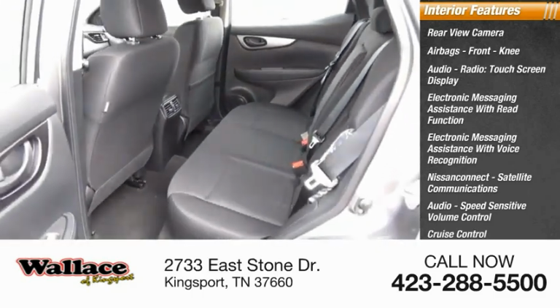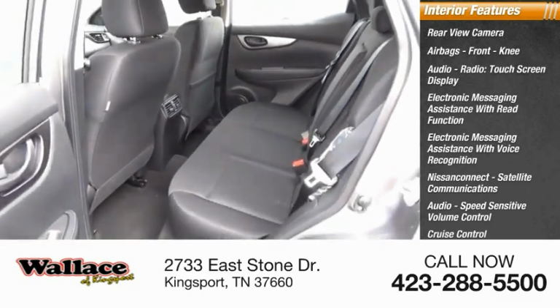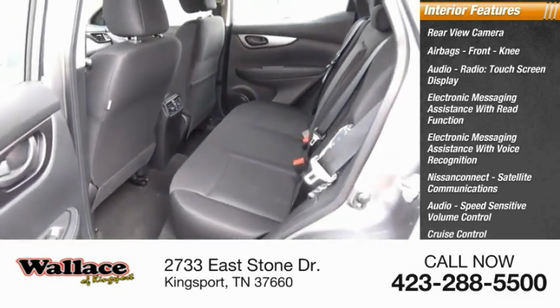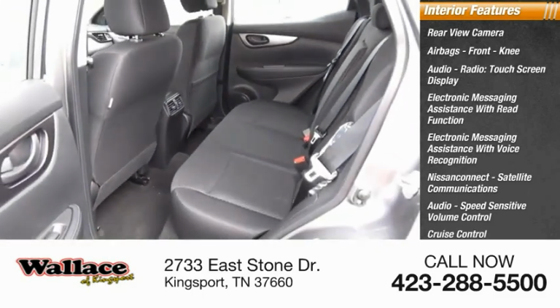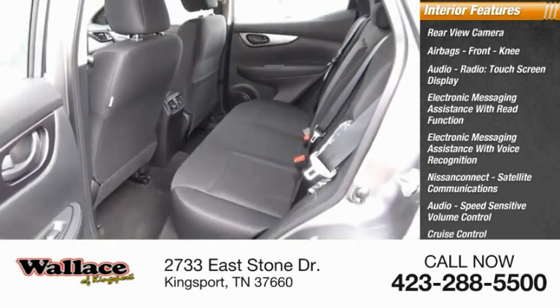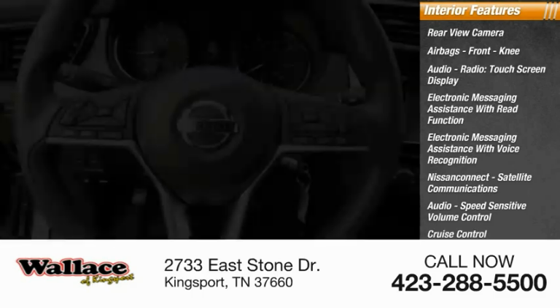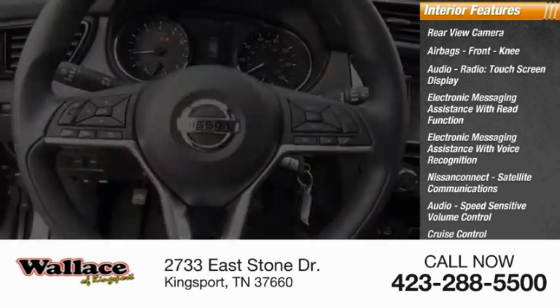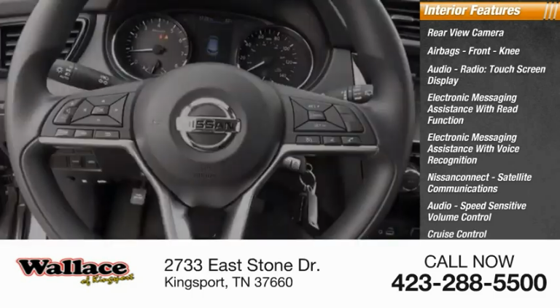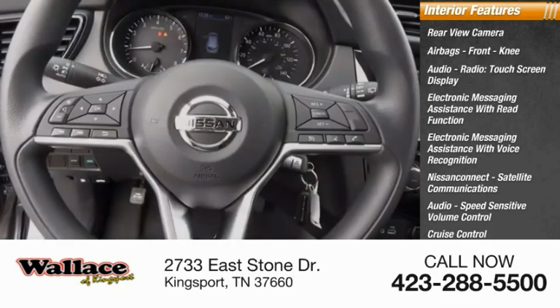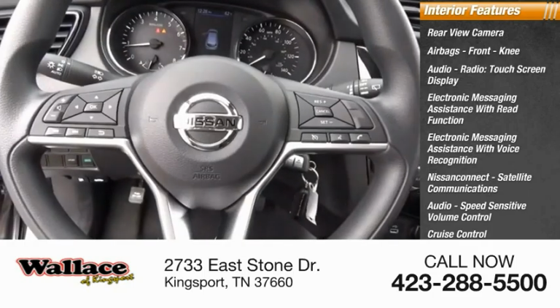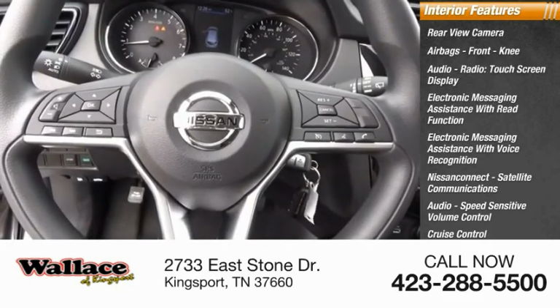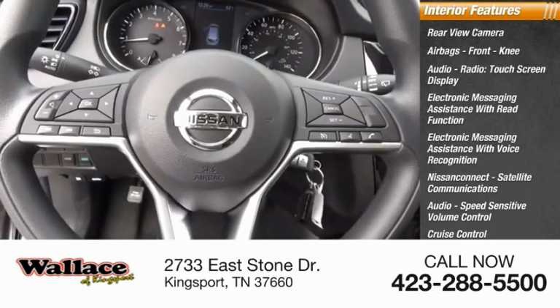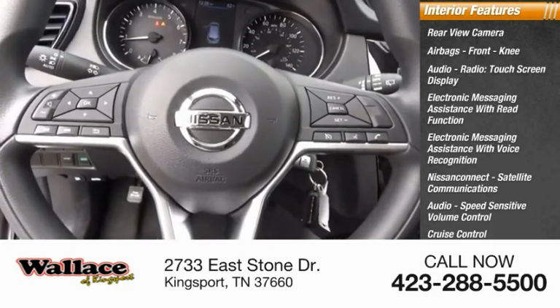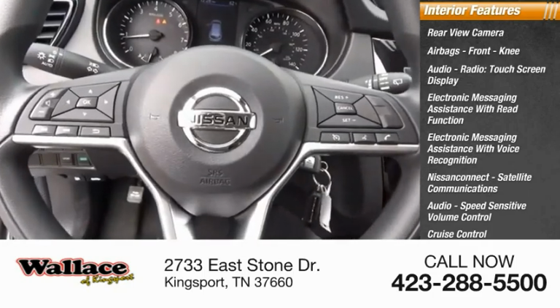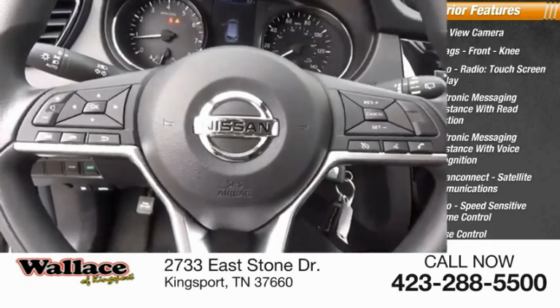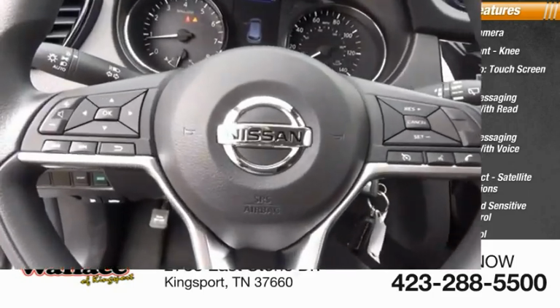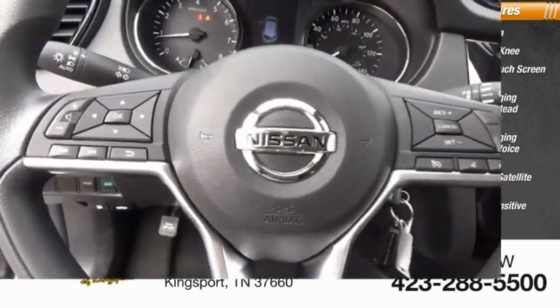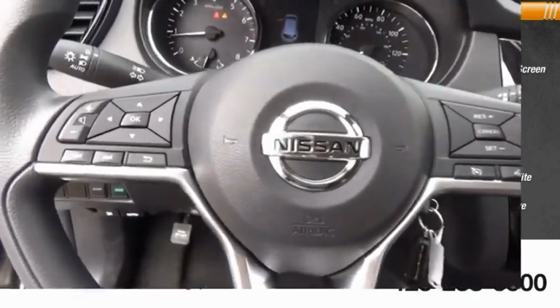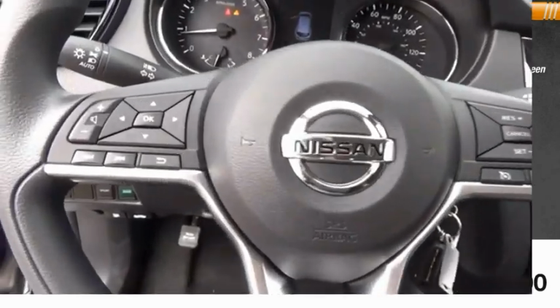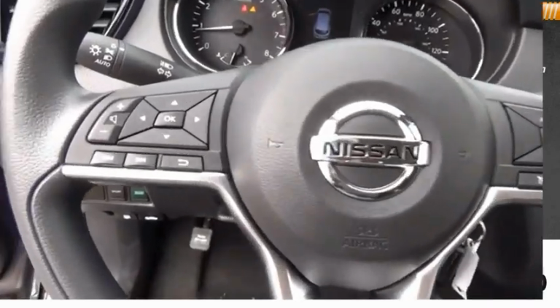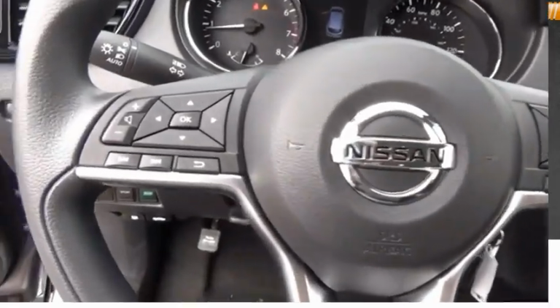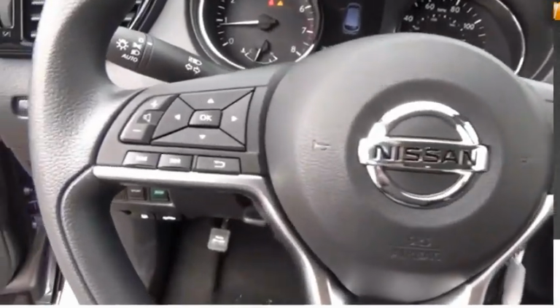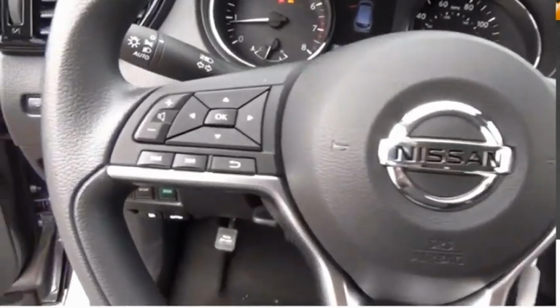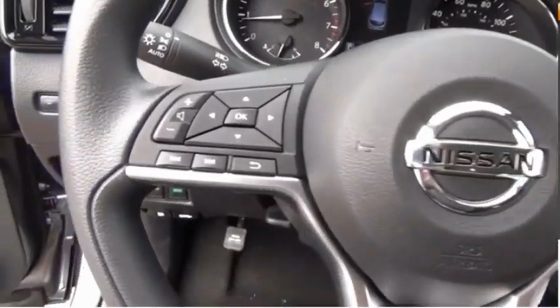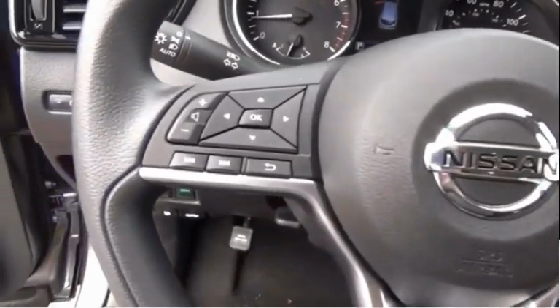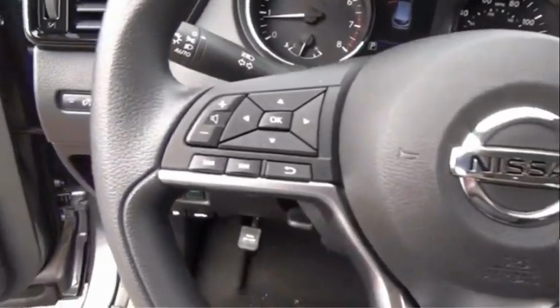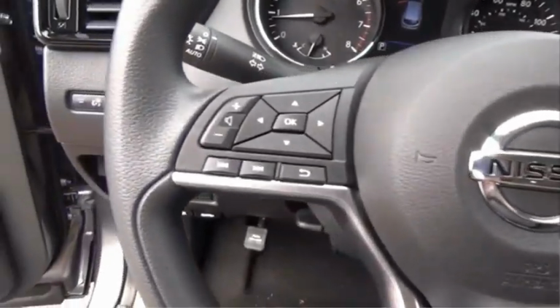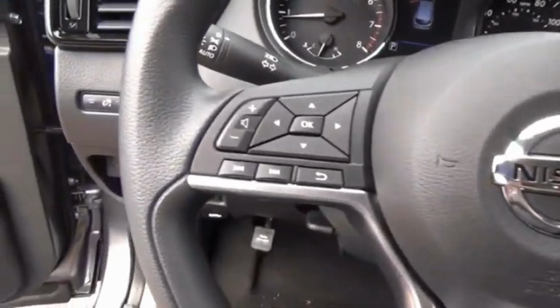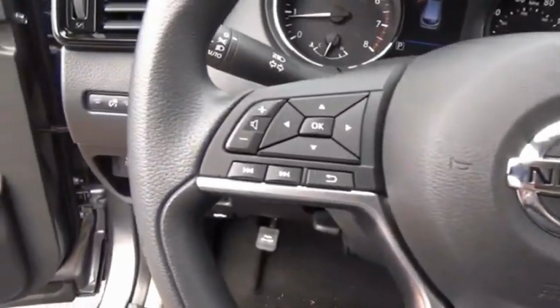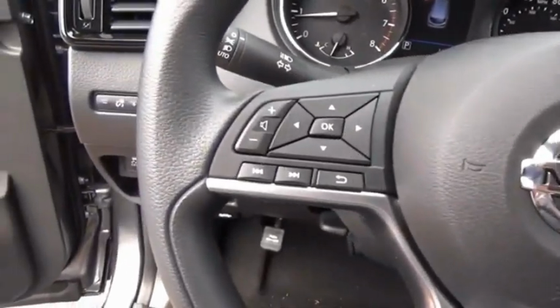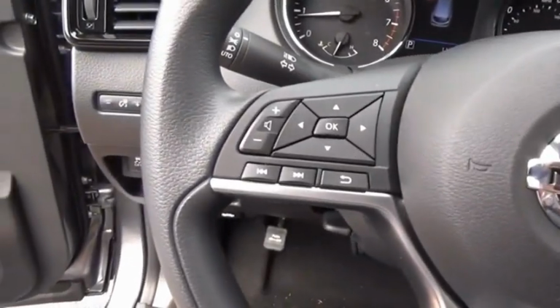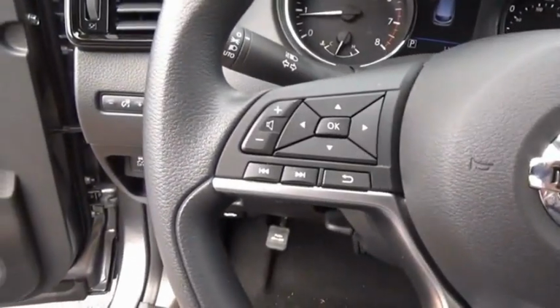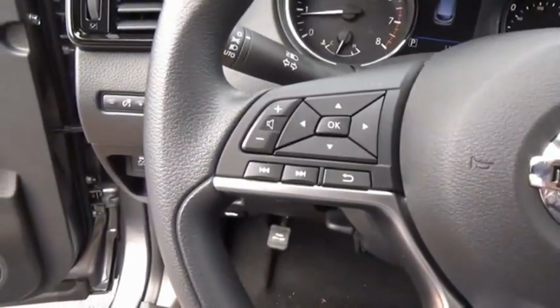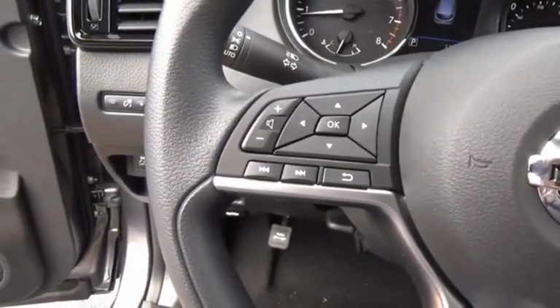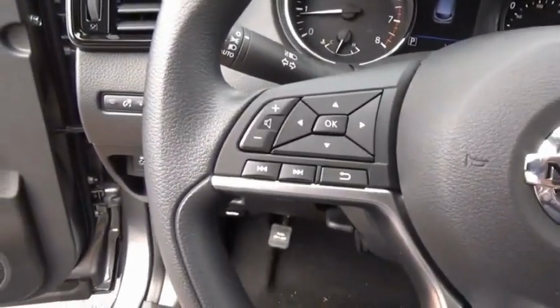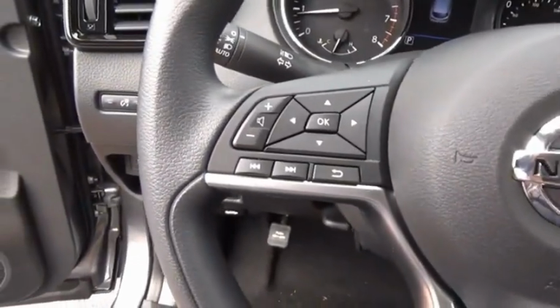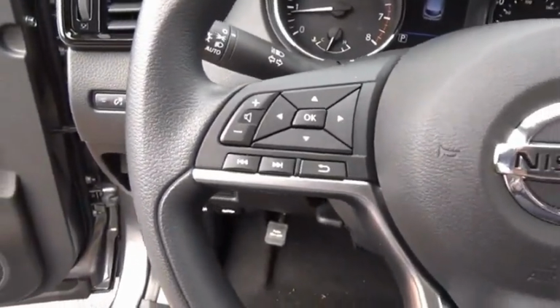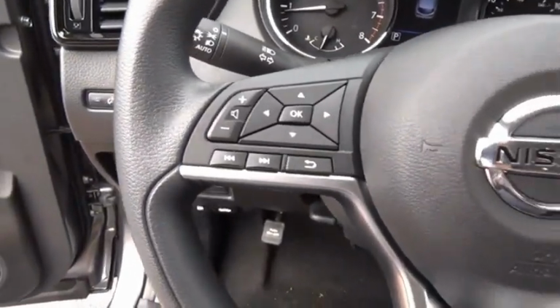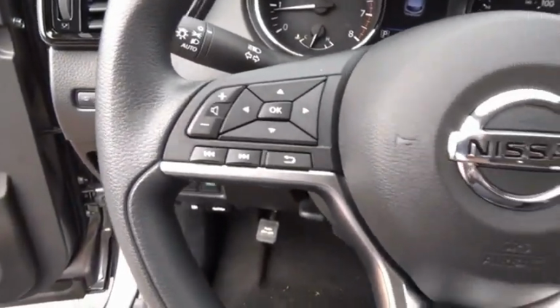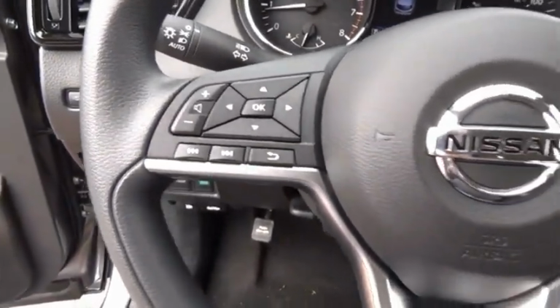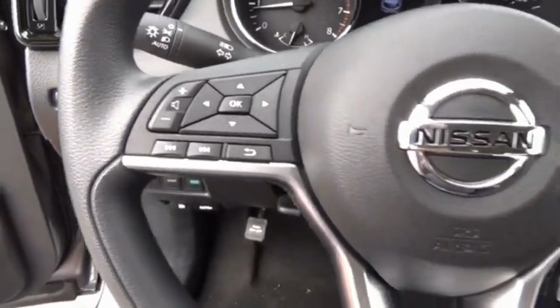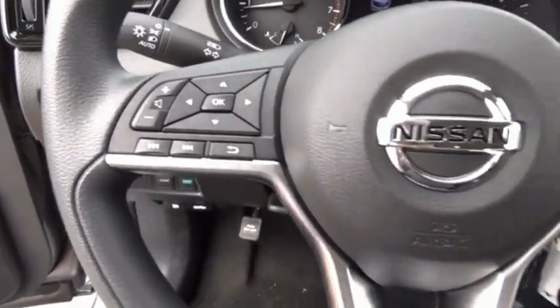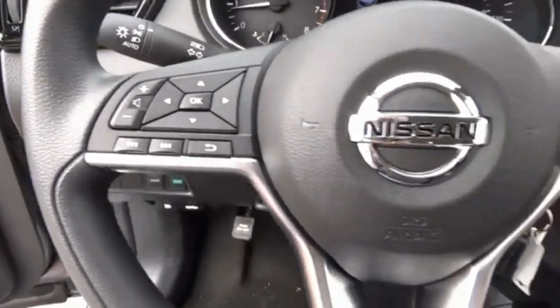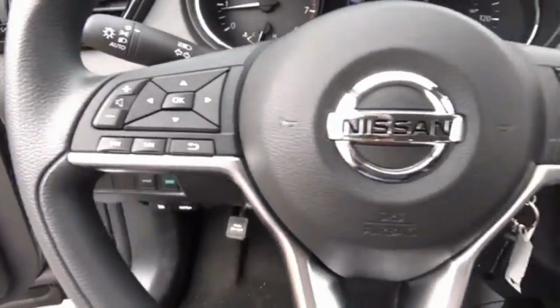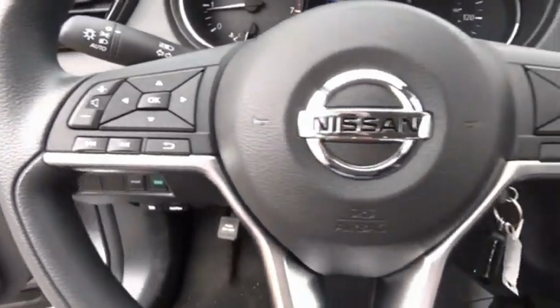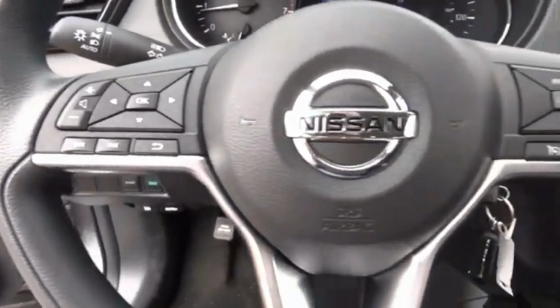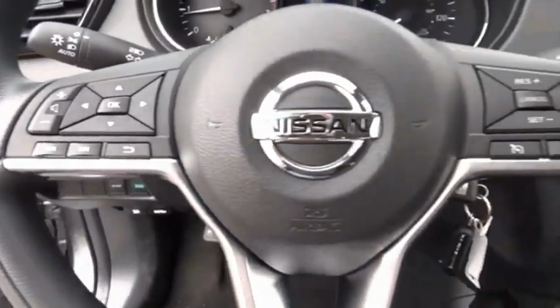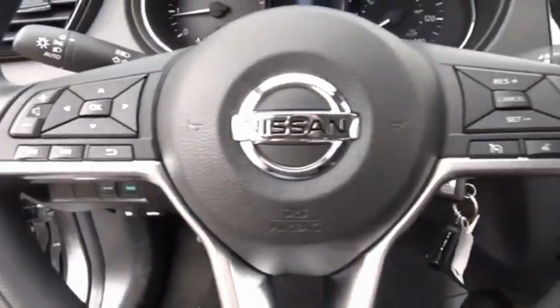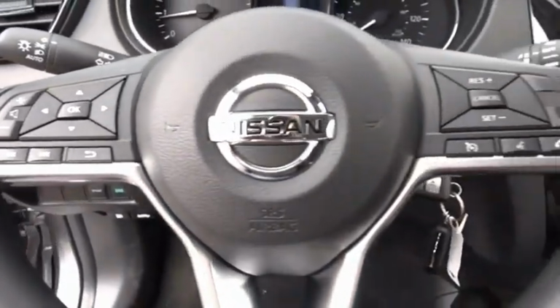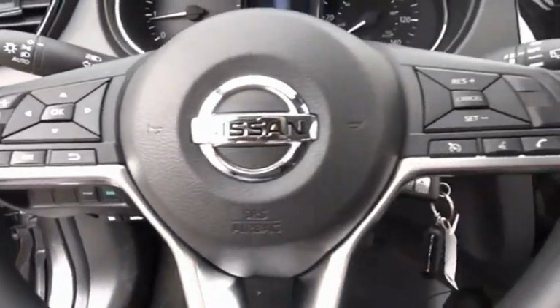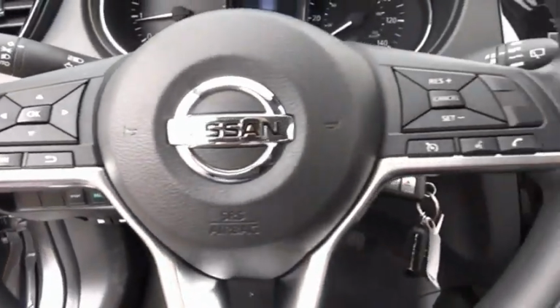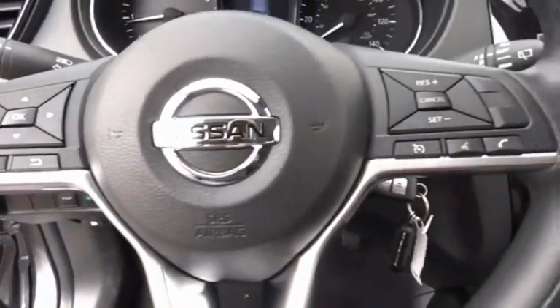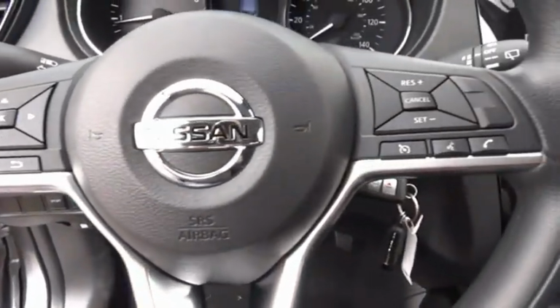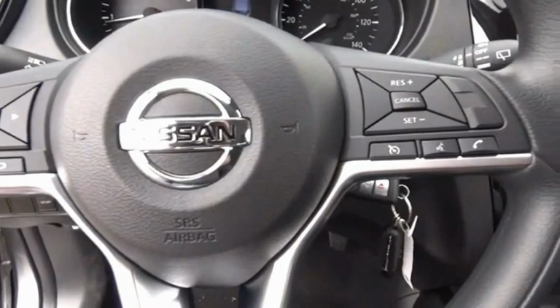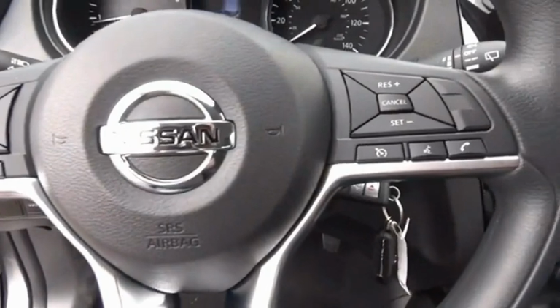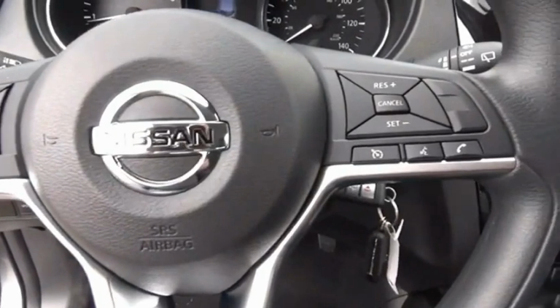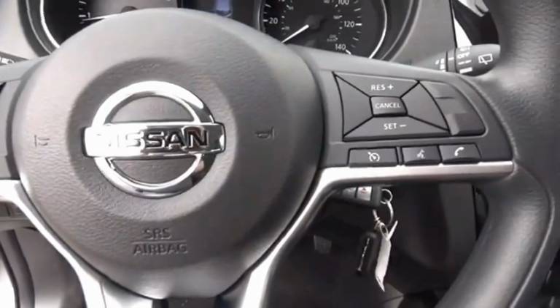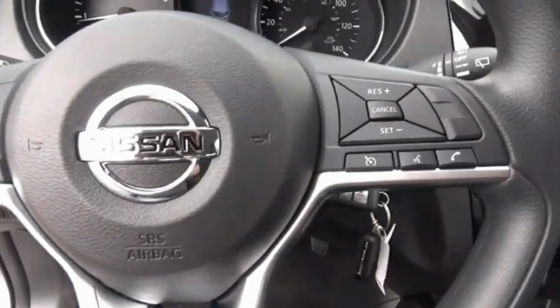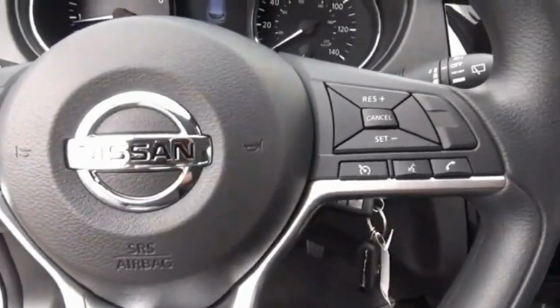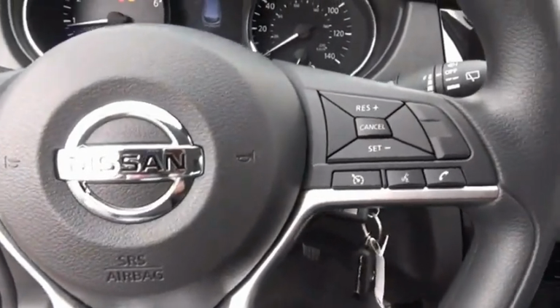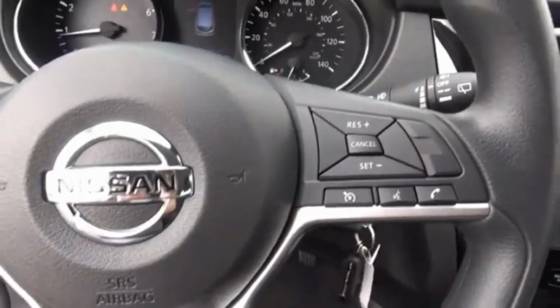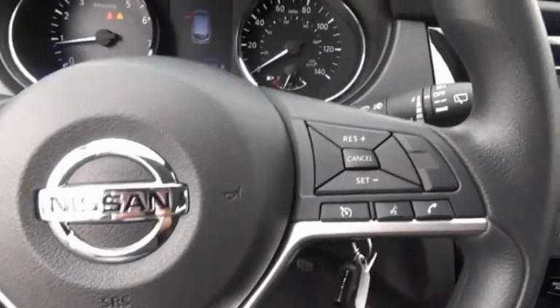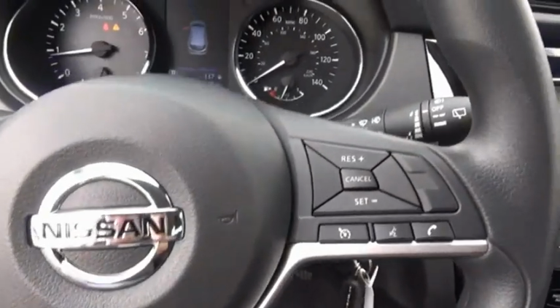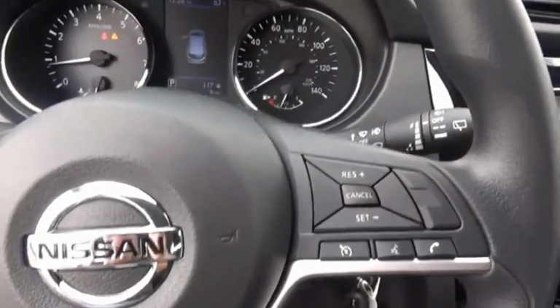Child safety locks. This beauty is sure to make you the talk of the neighborhood, so call or drop in for a test drive today.